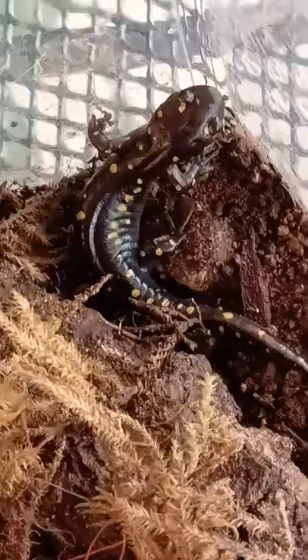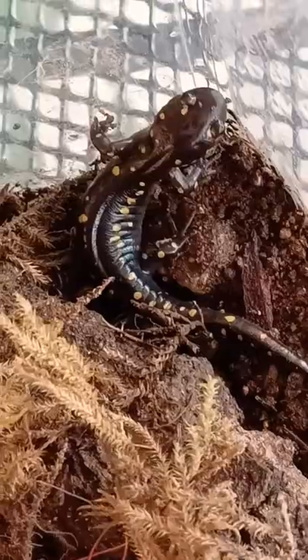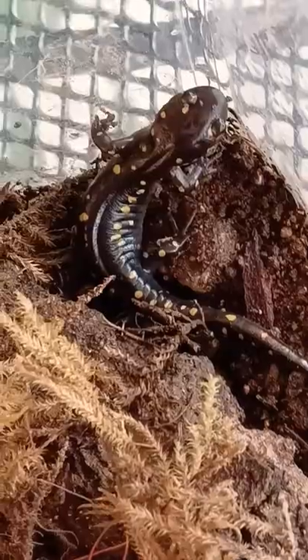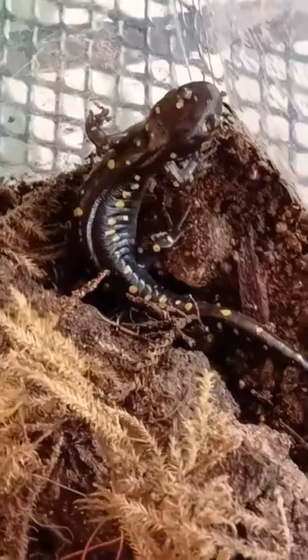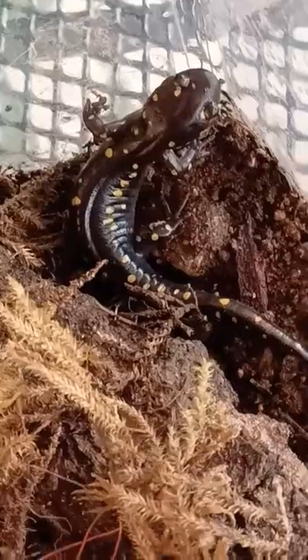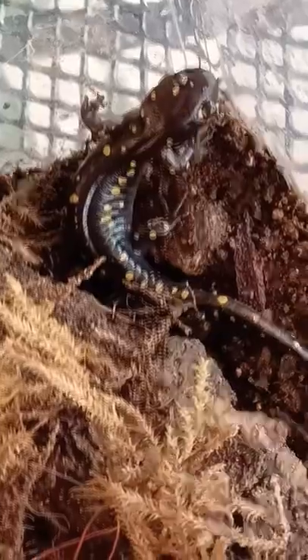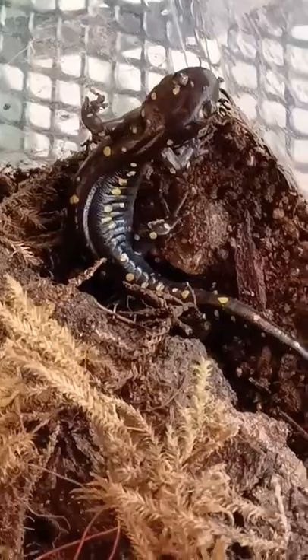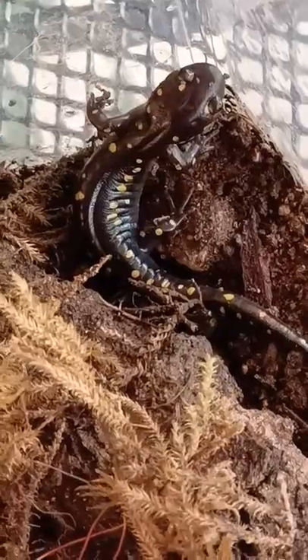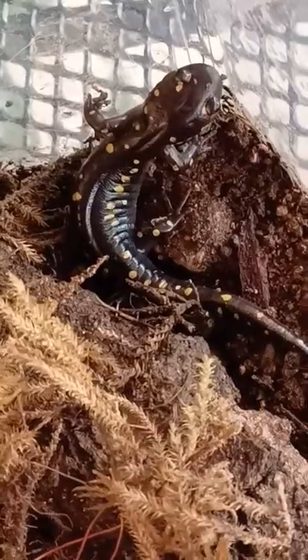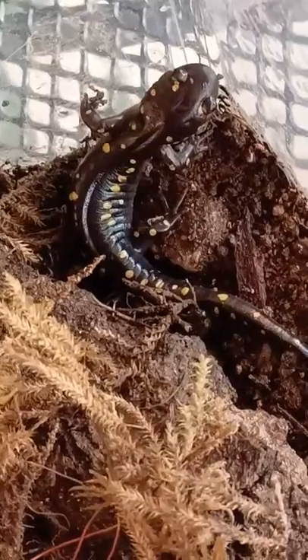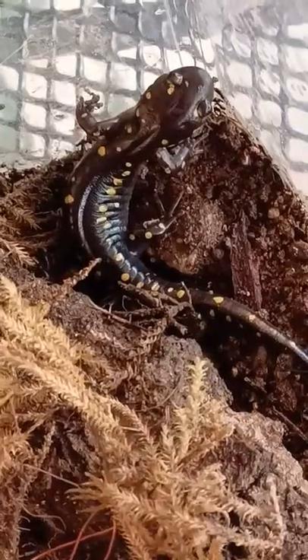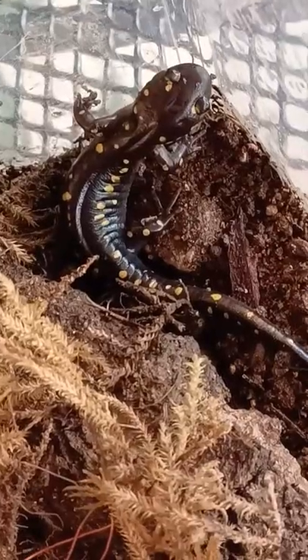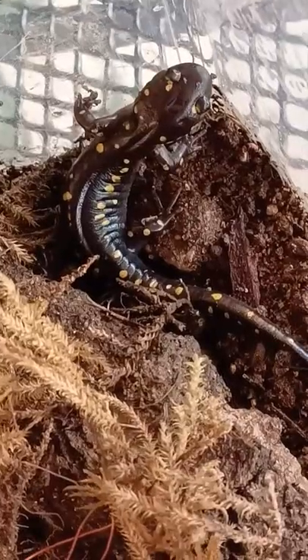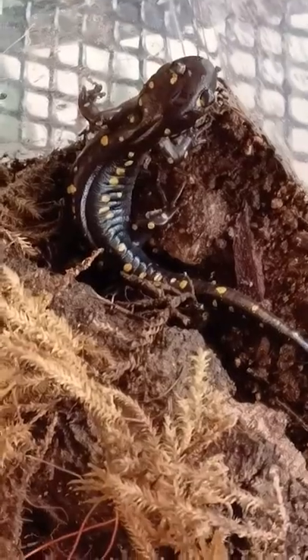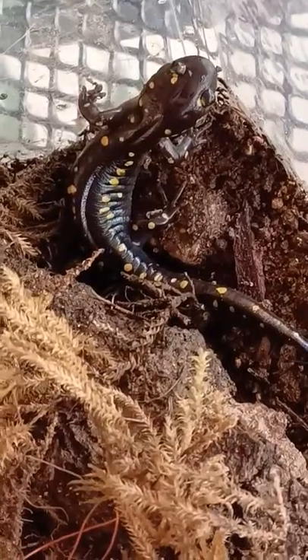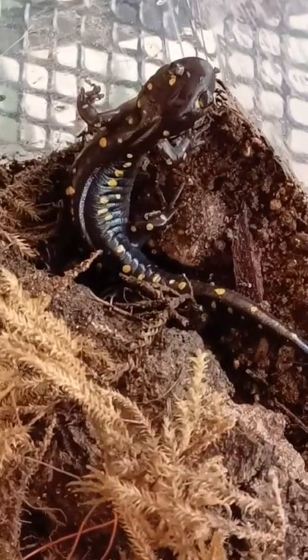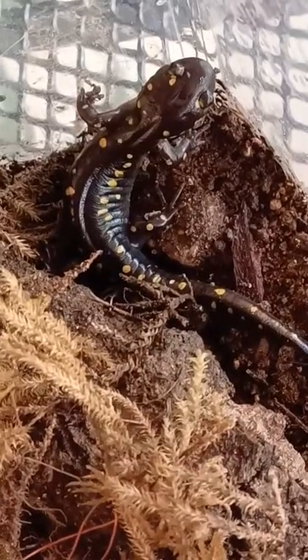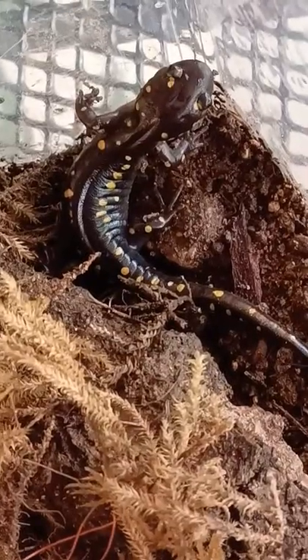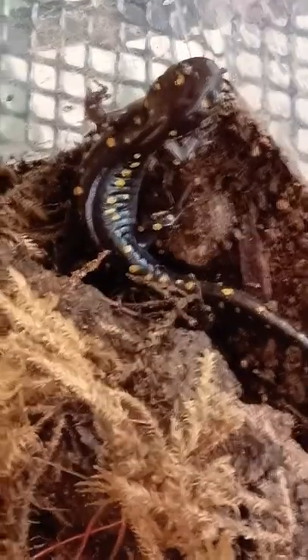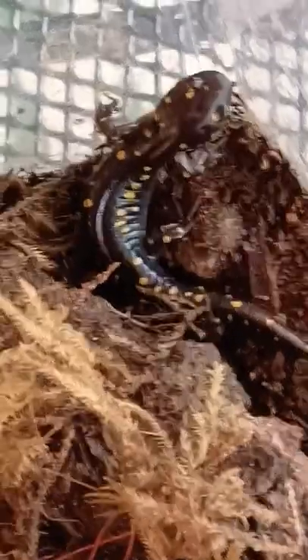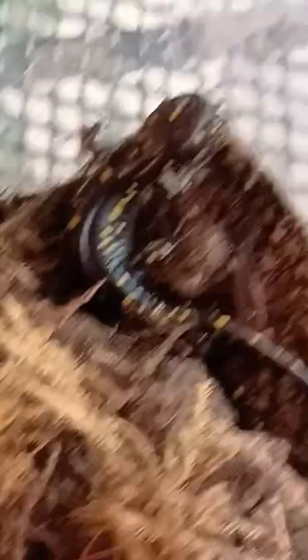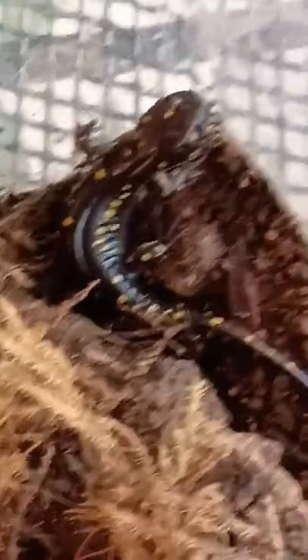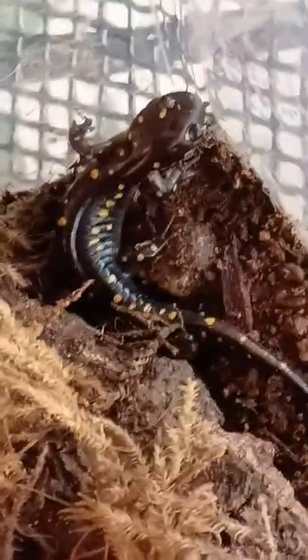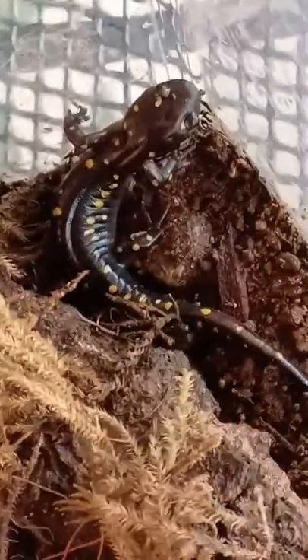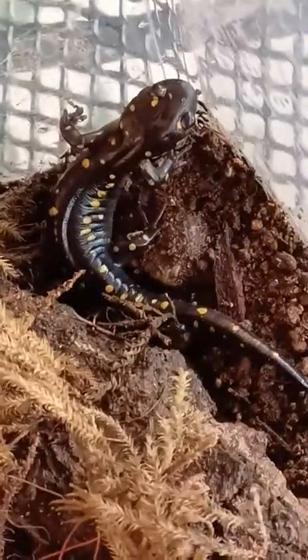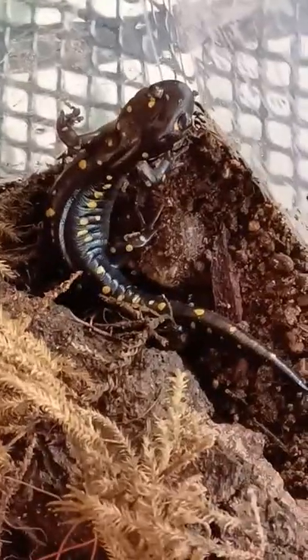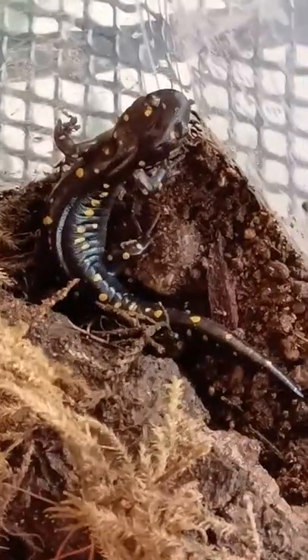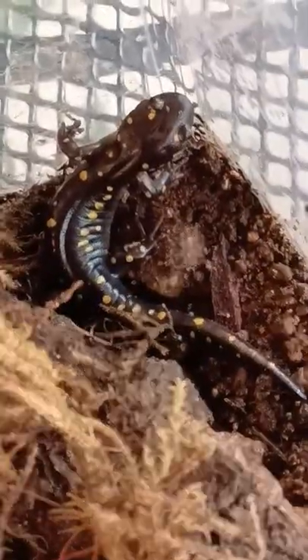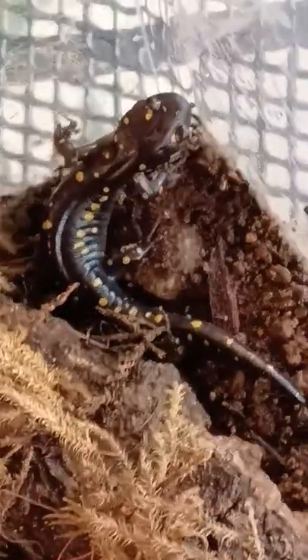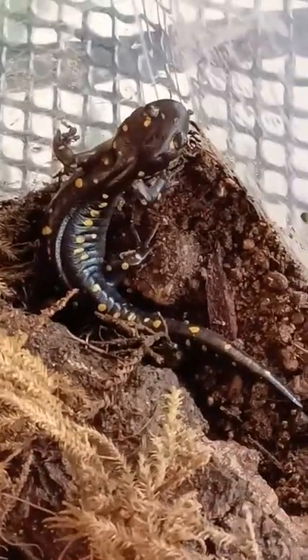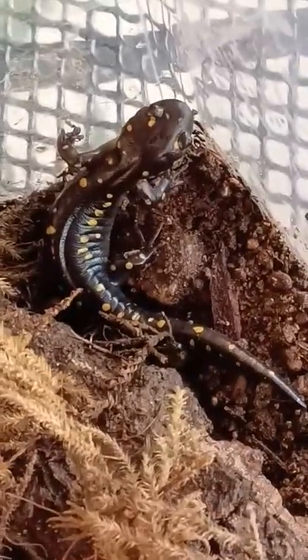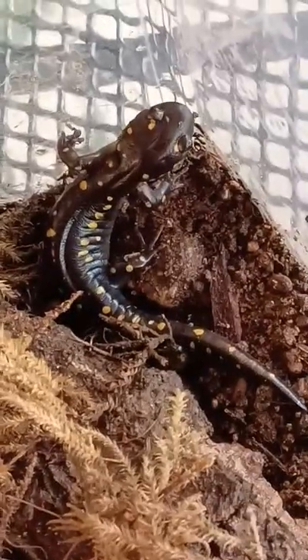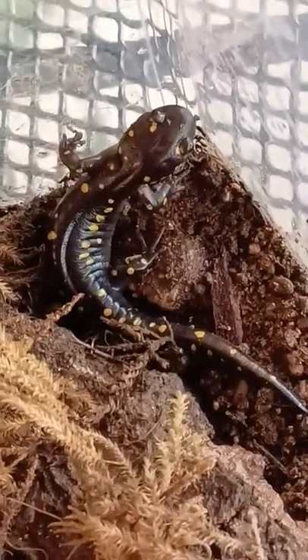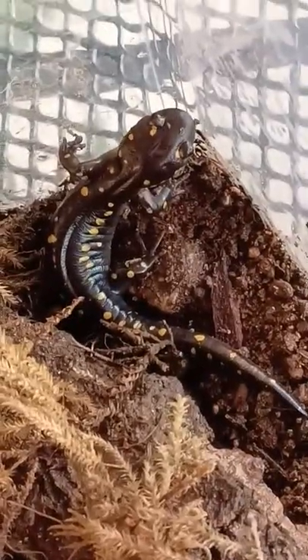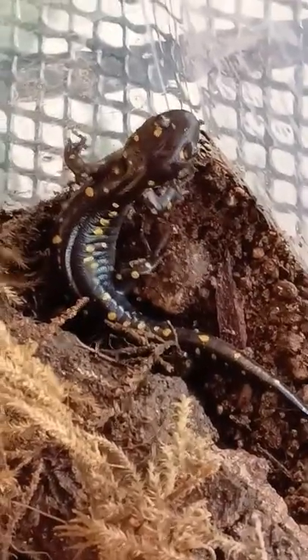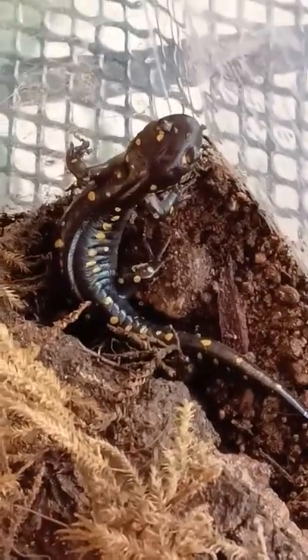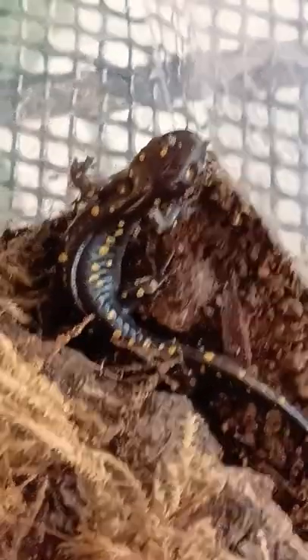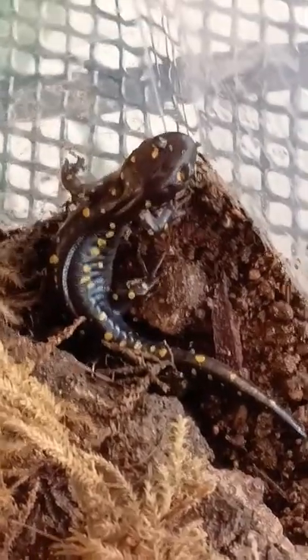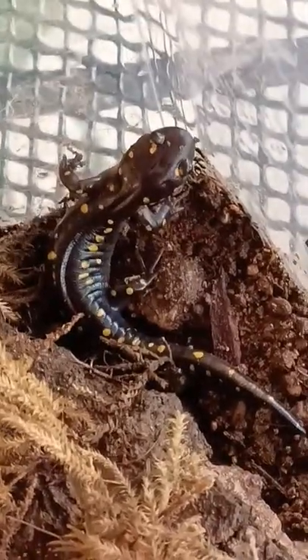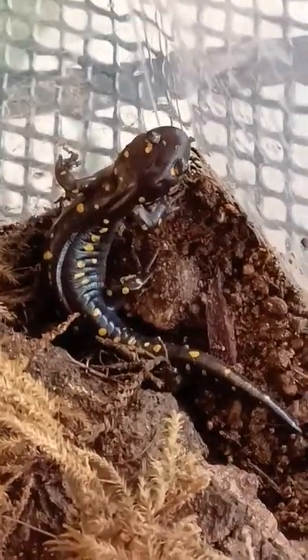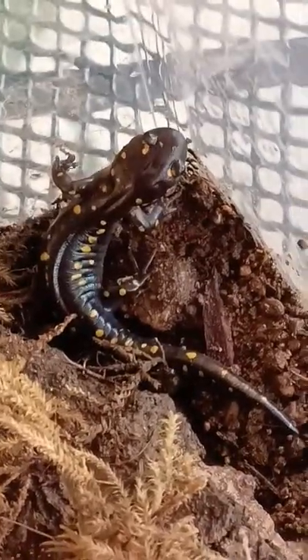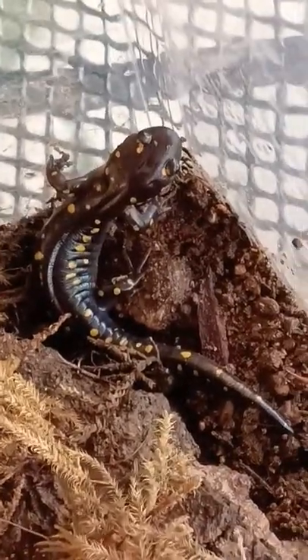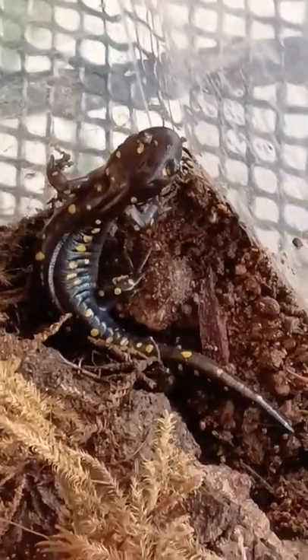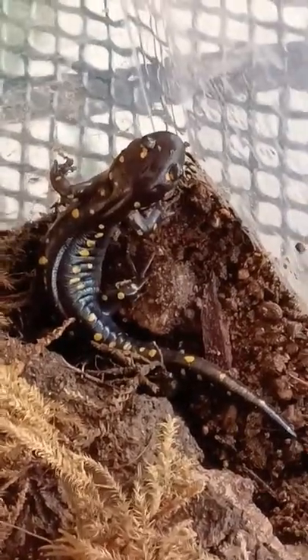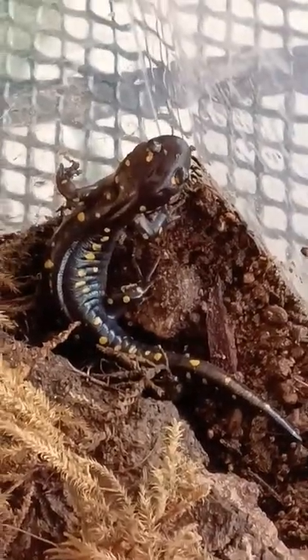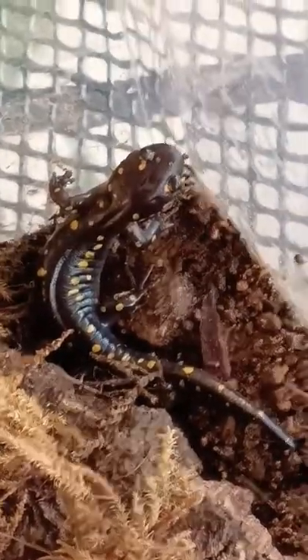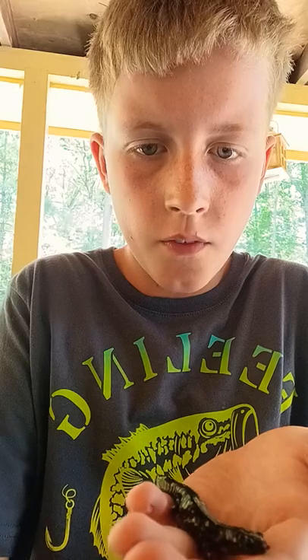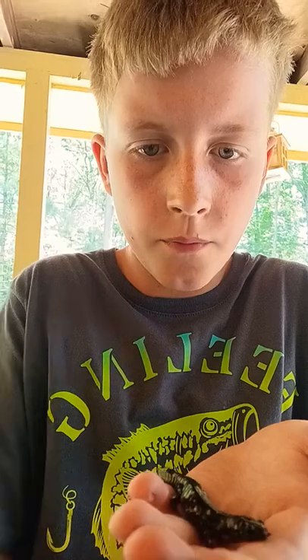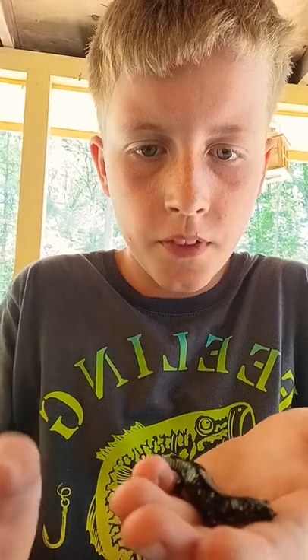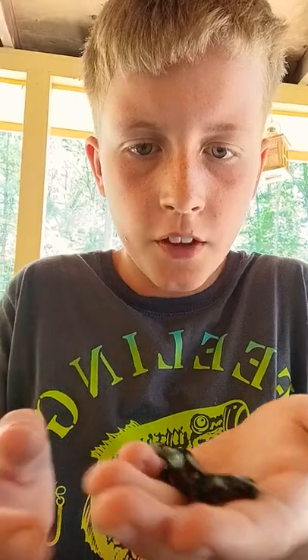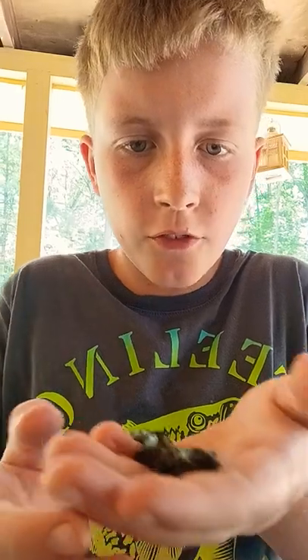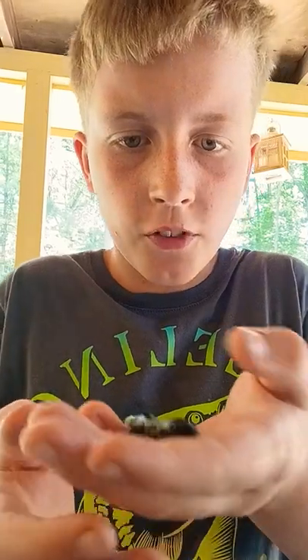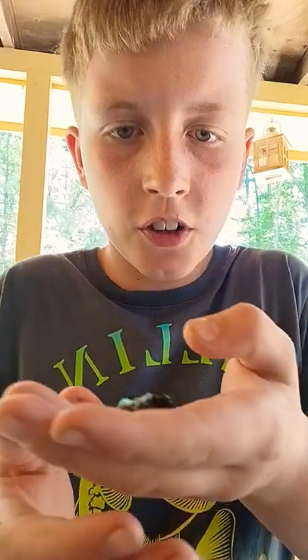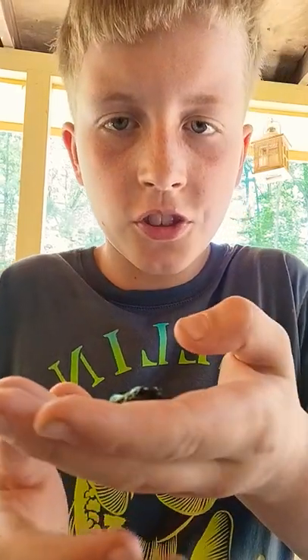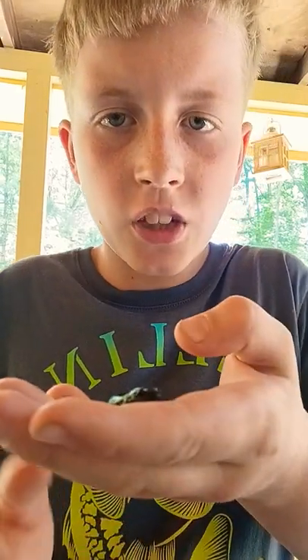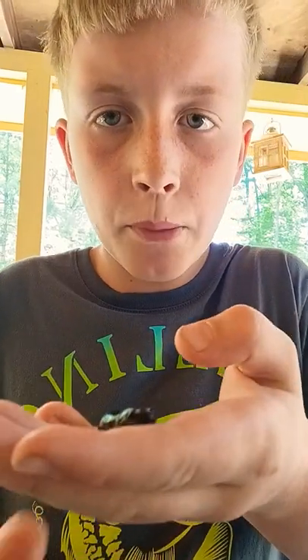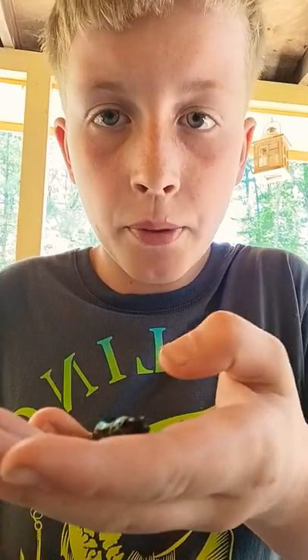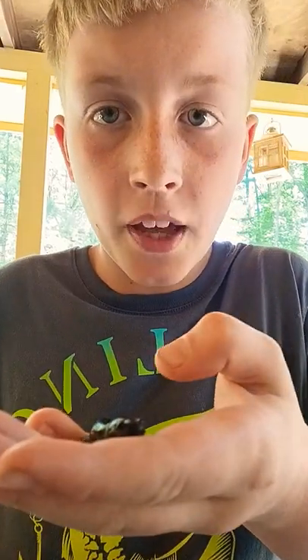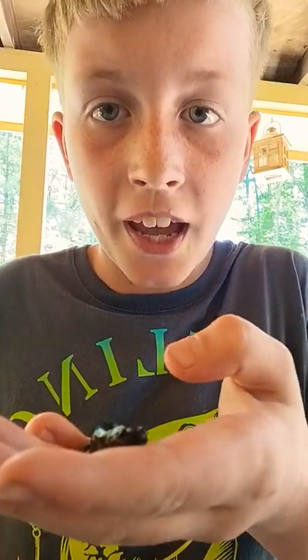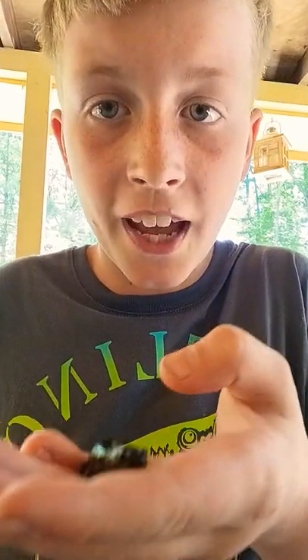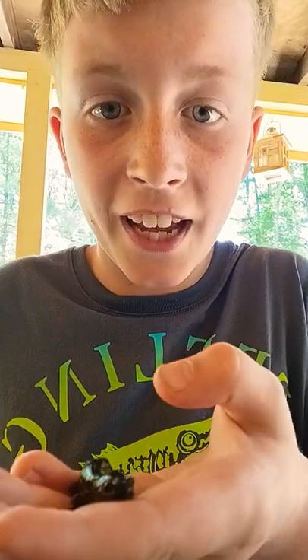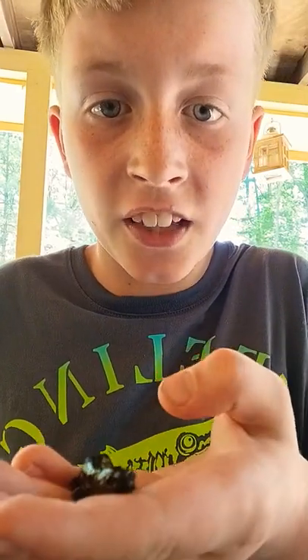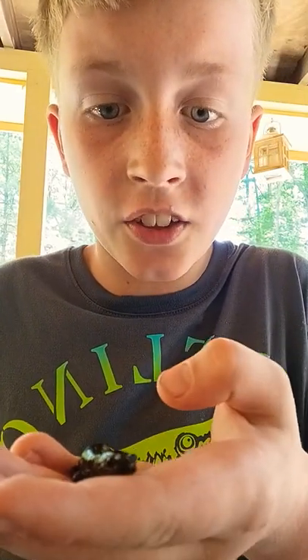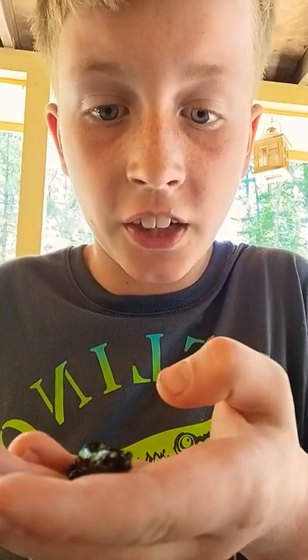Everything you need to know about caring for your salamander. First up, handling.